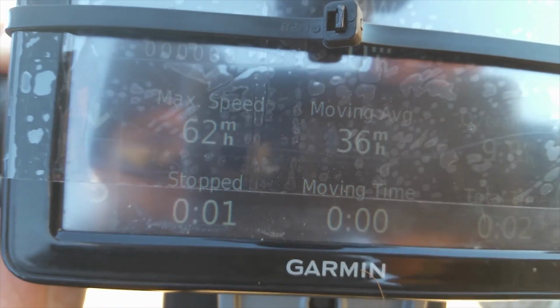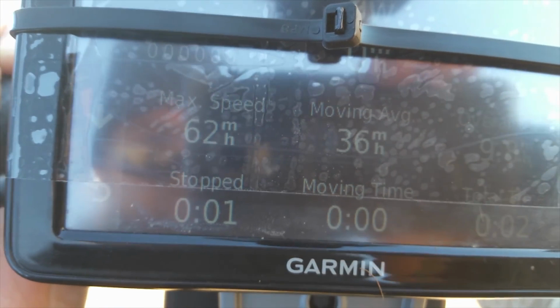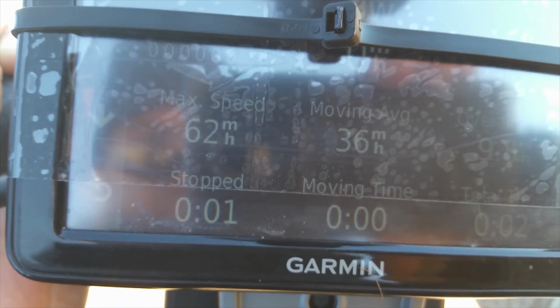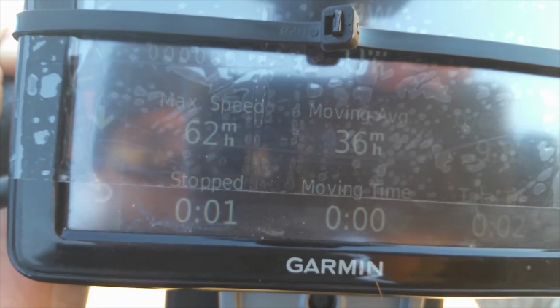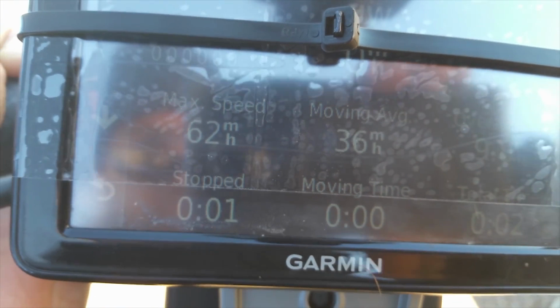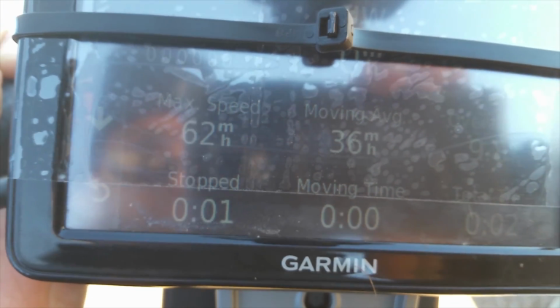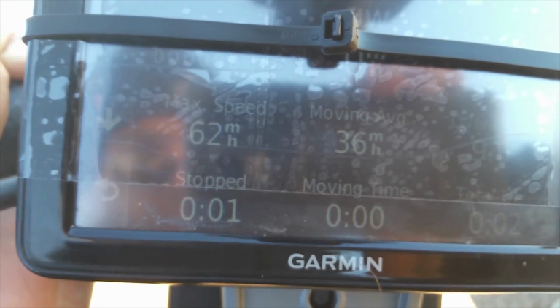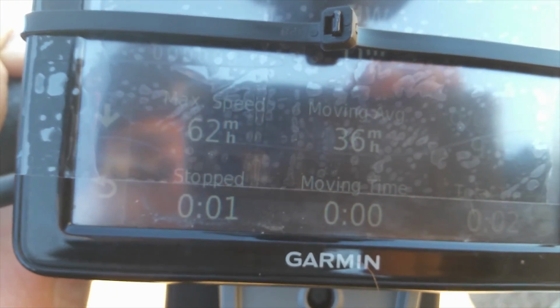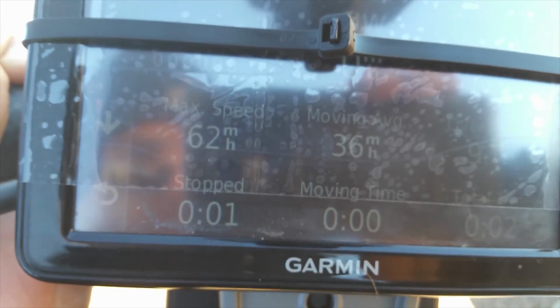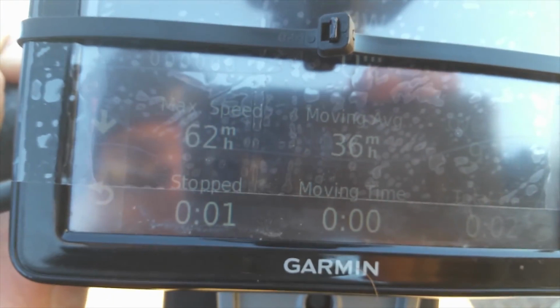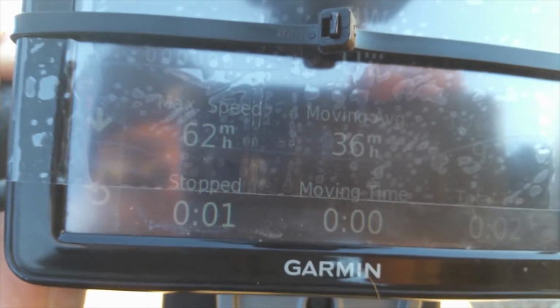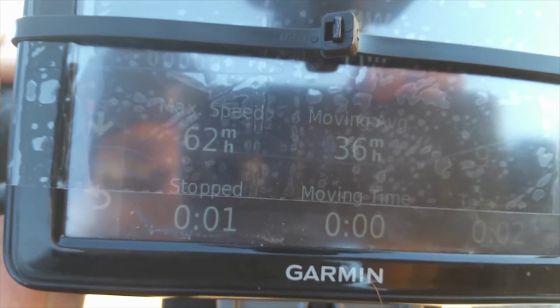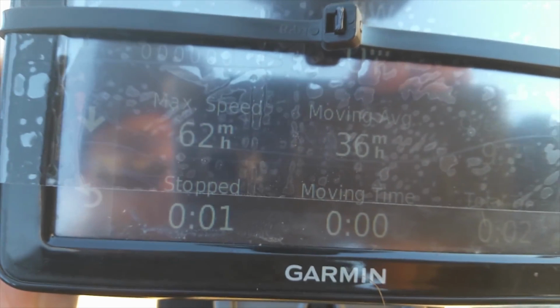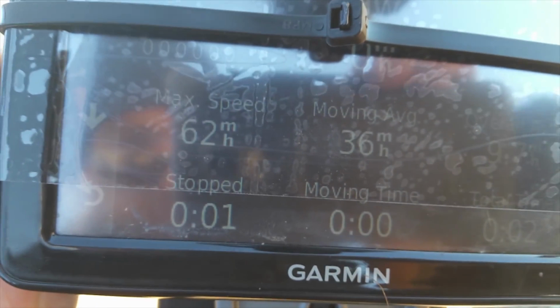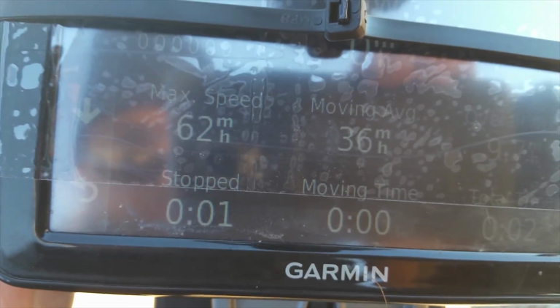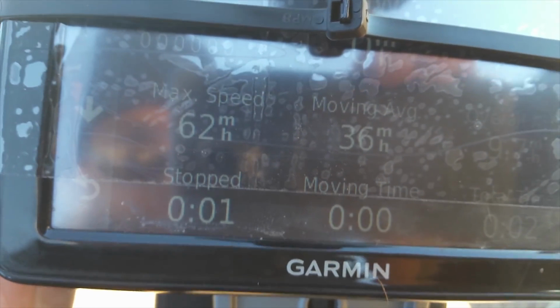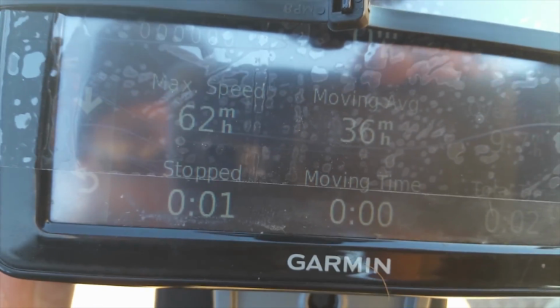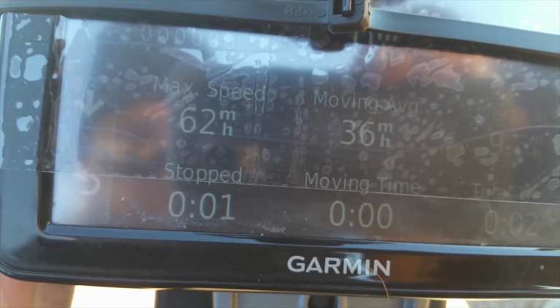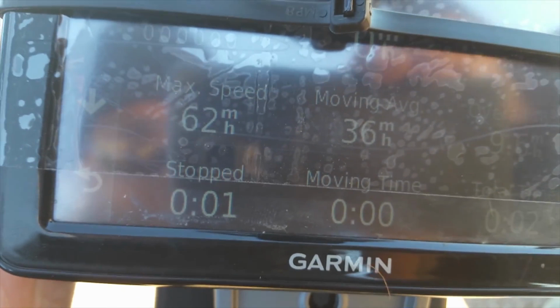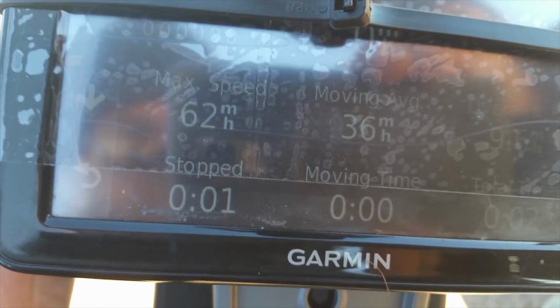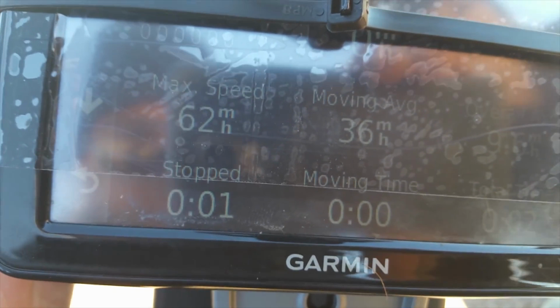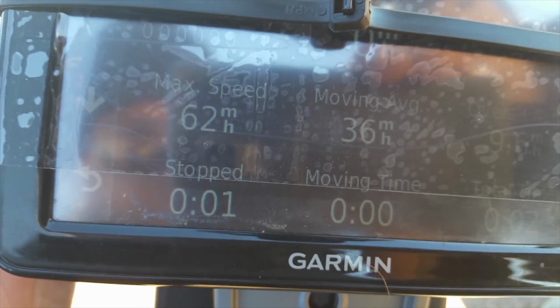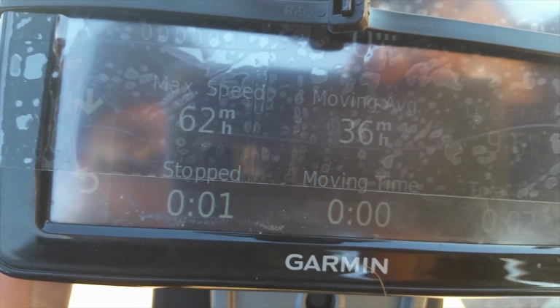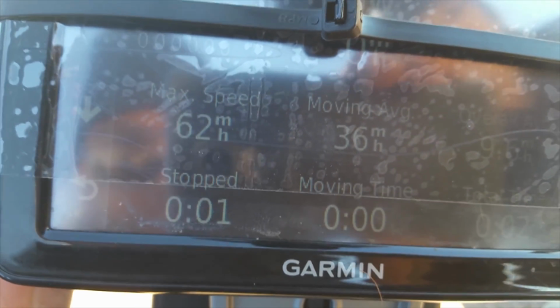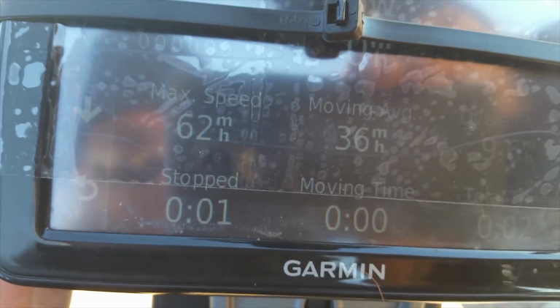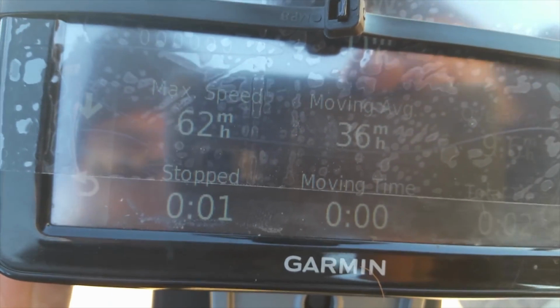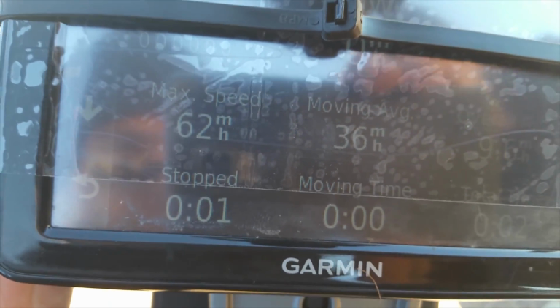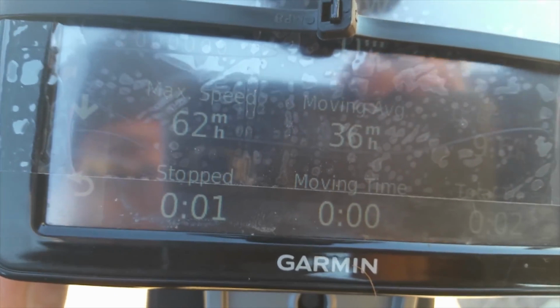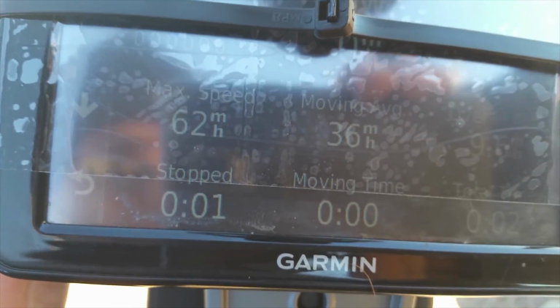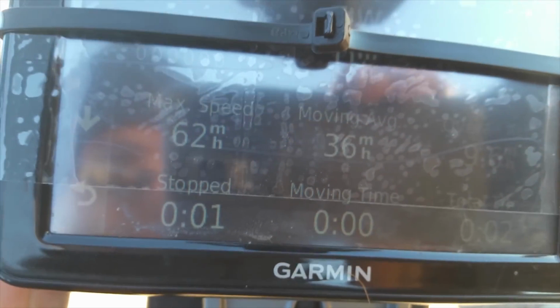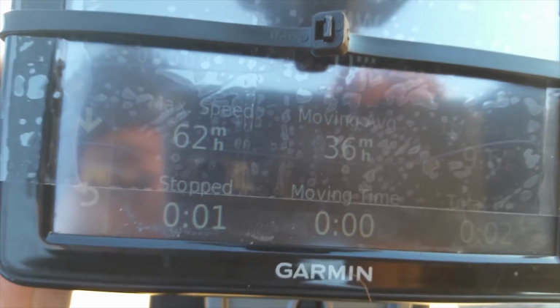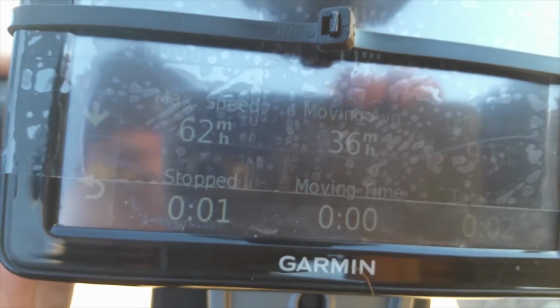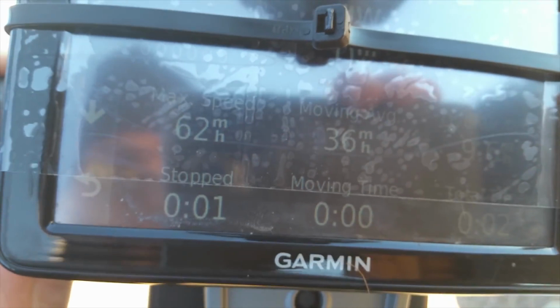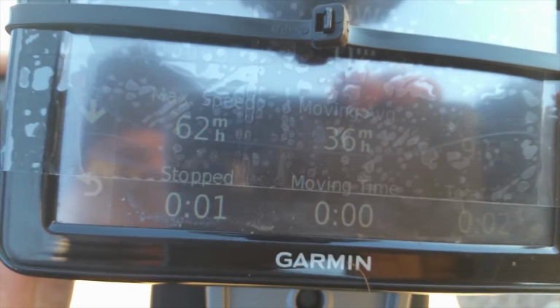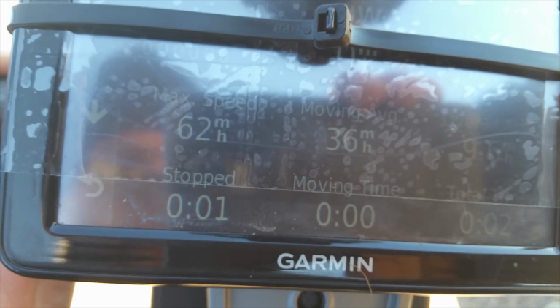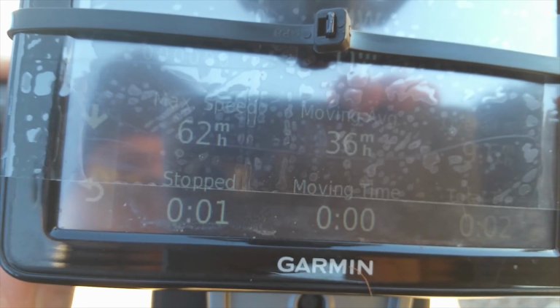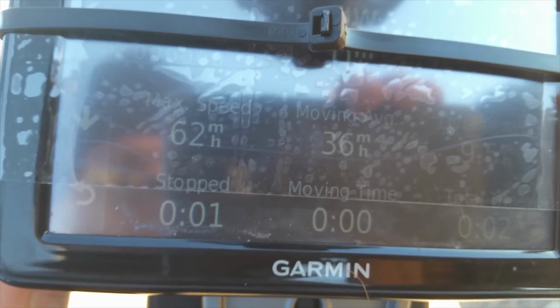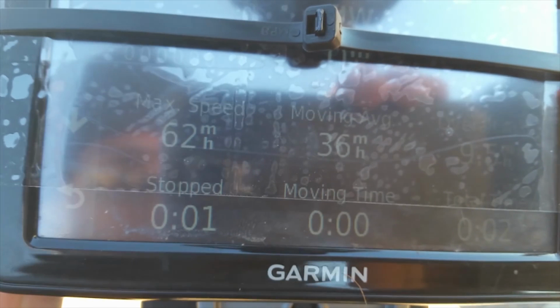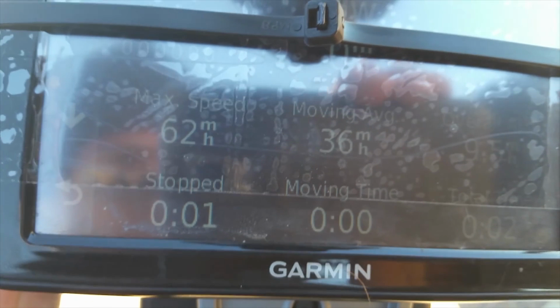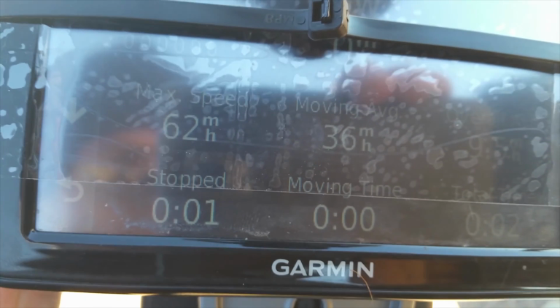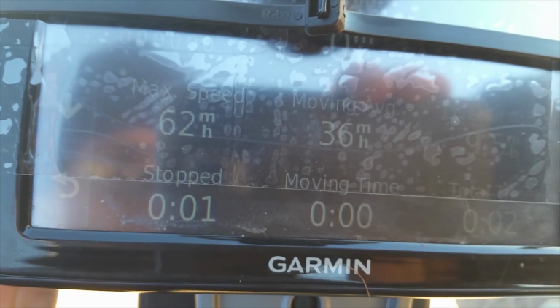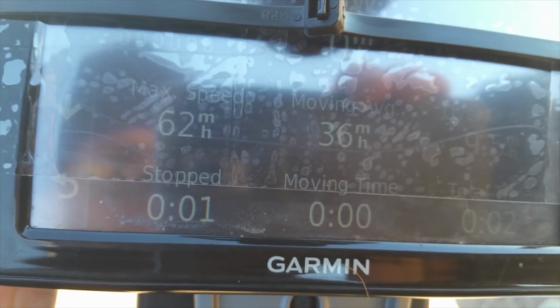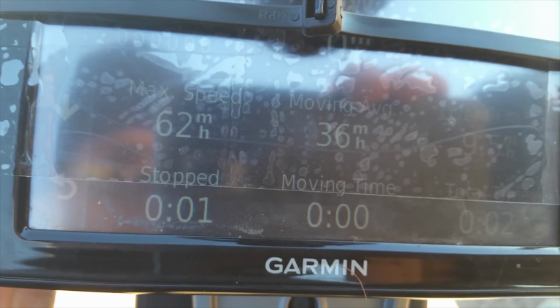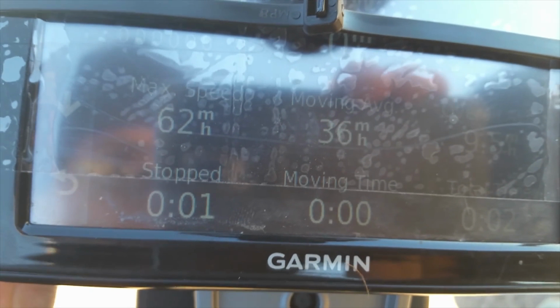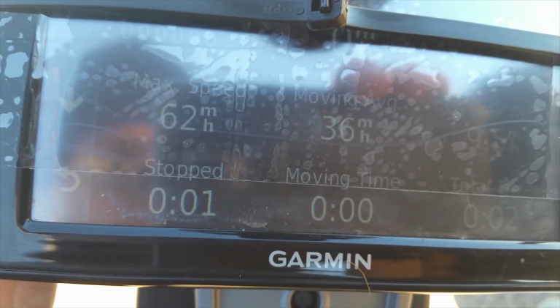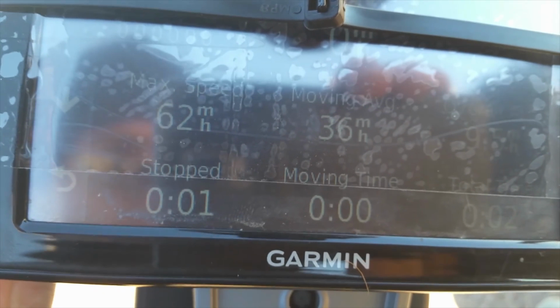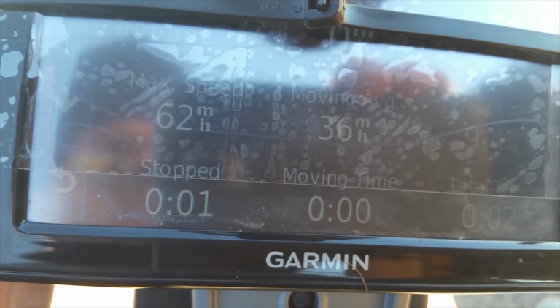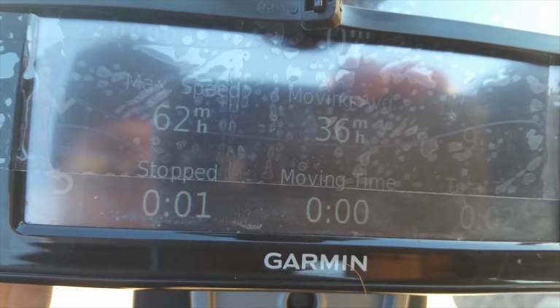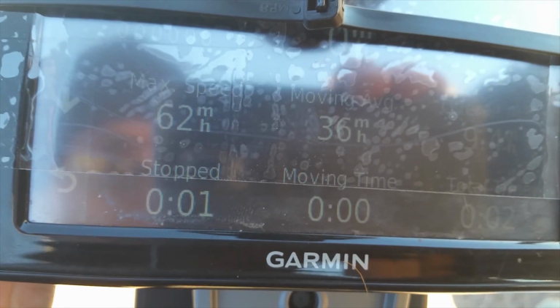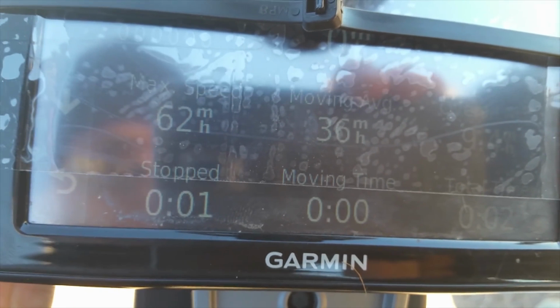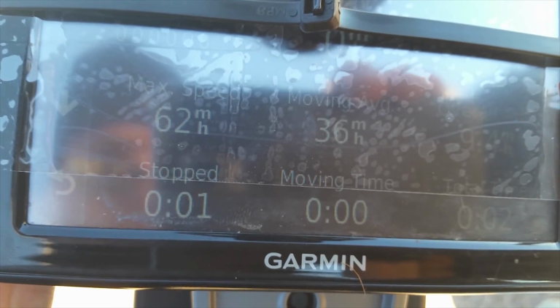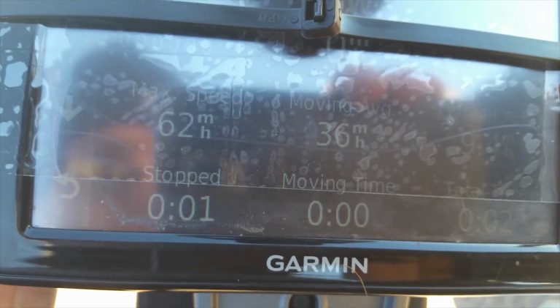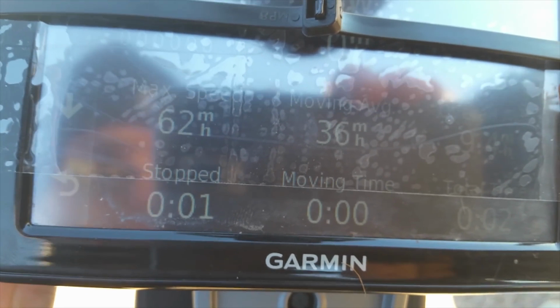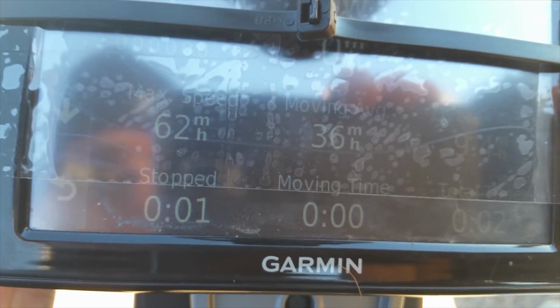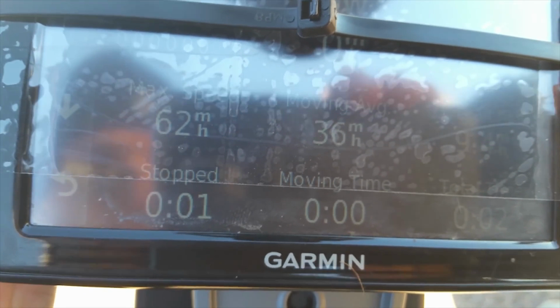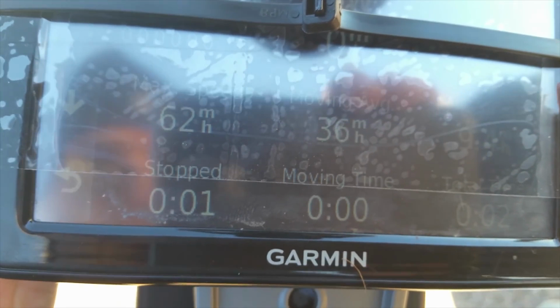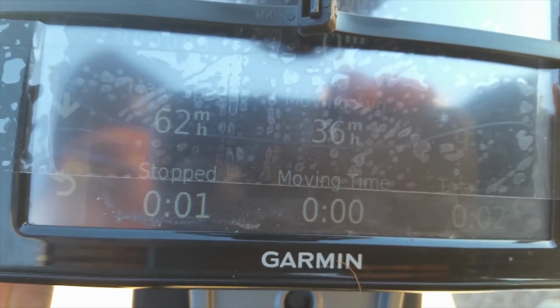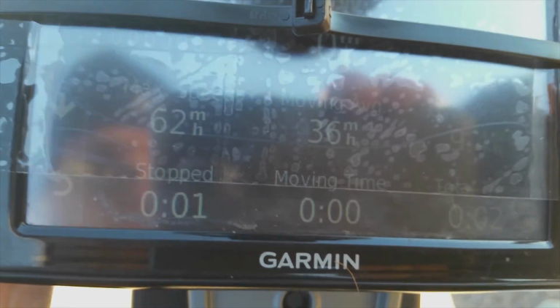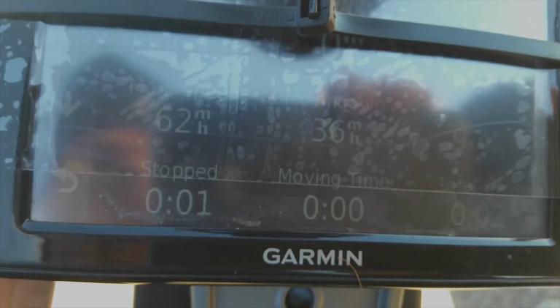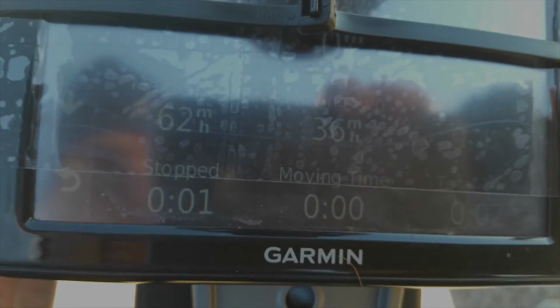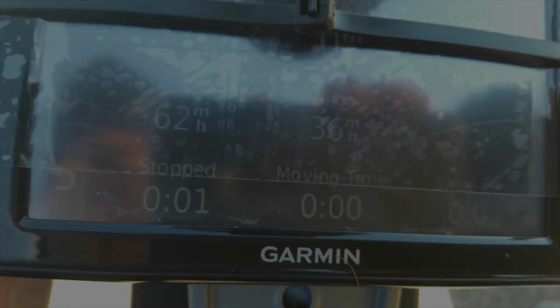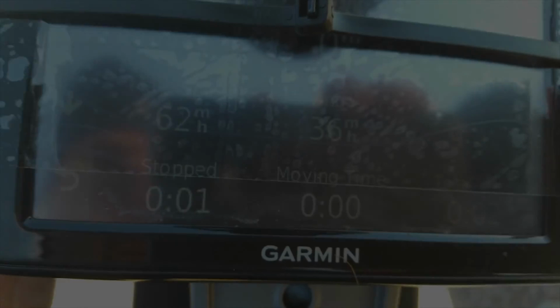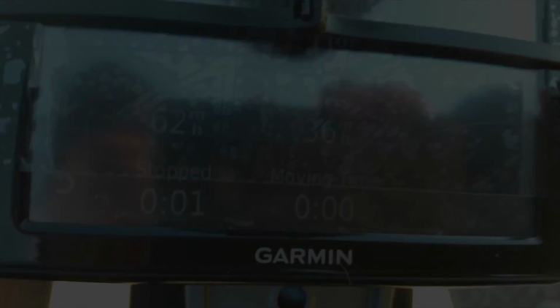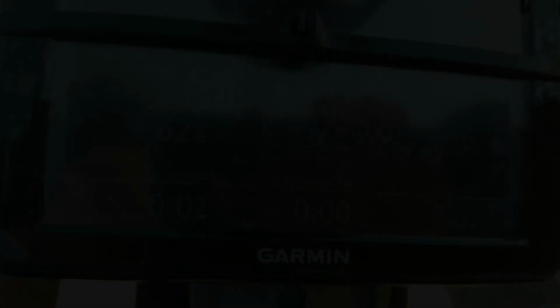62 miles an hour according to the GPS, 90 miles an hour according to DJI Go.